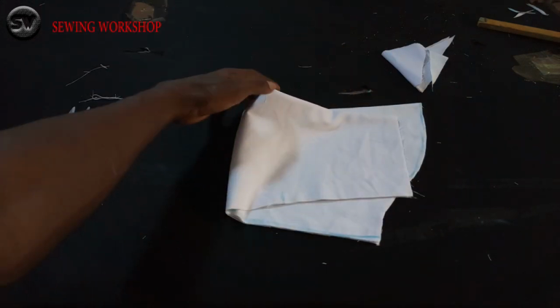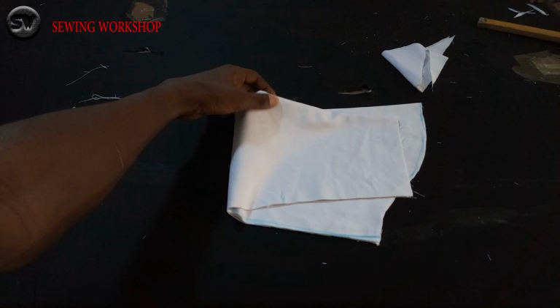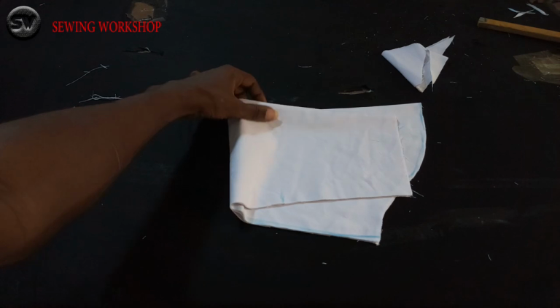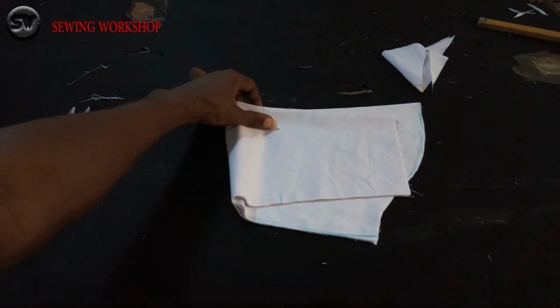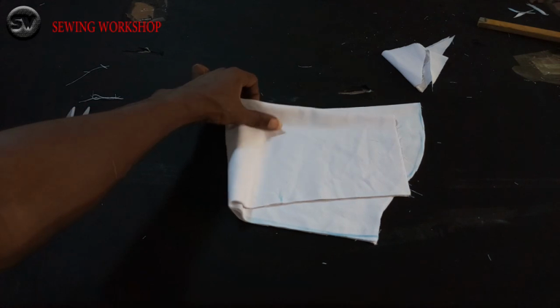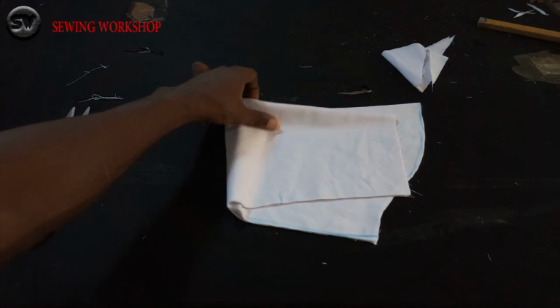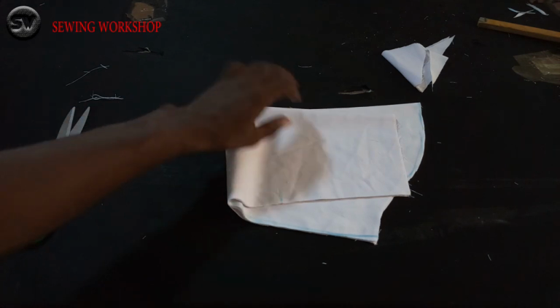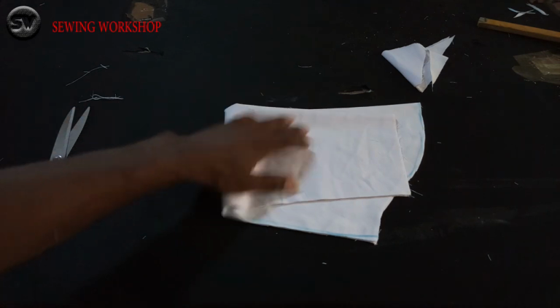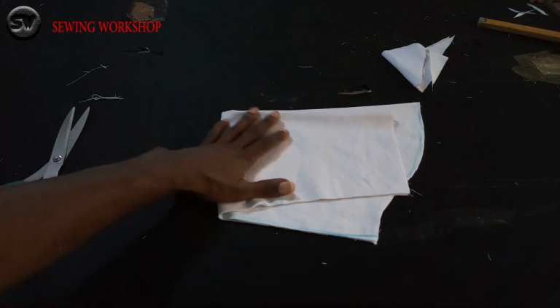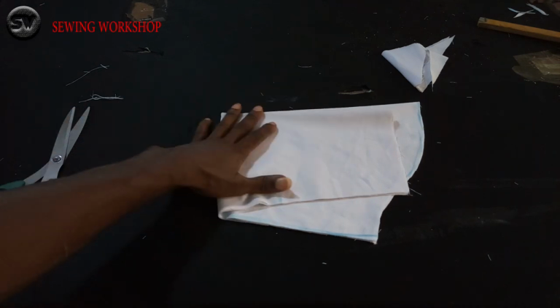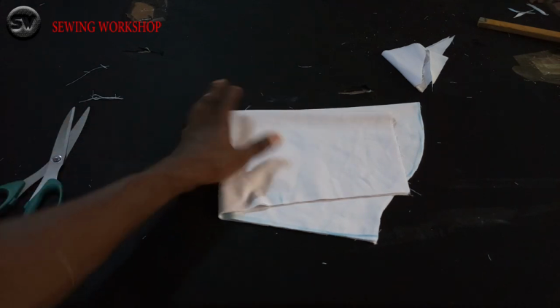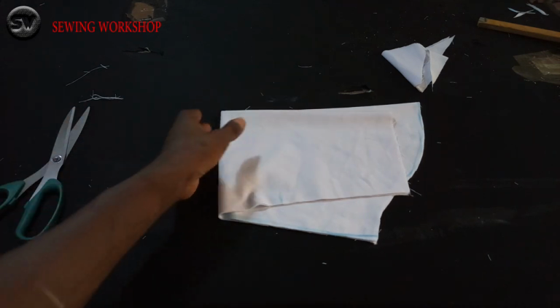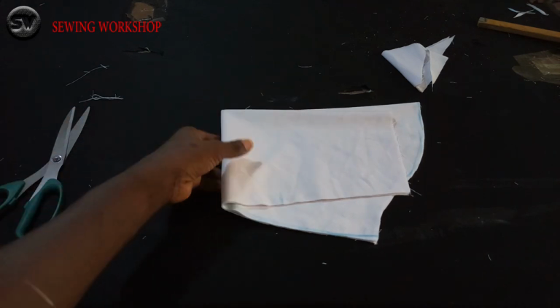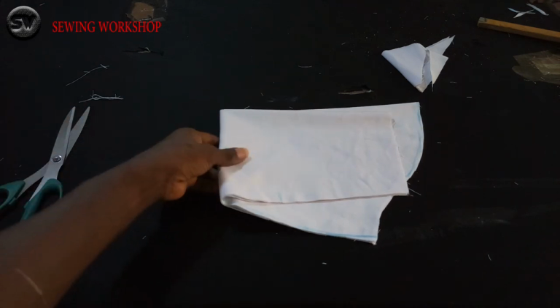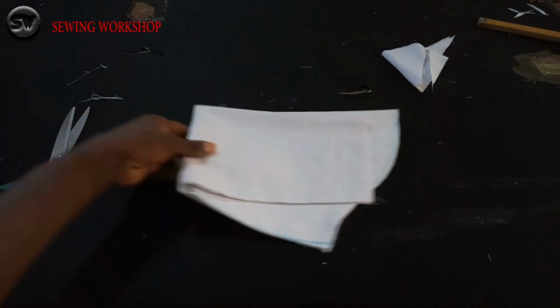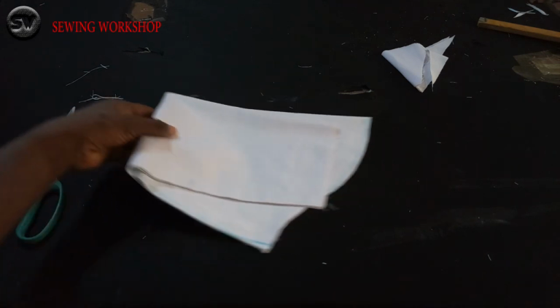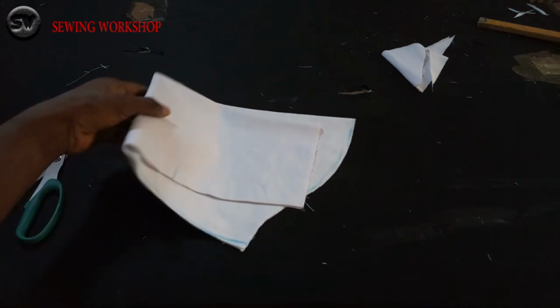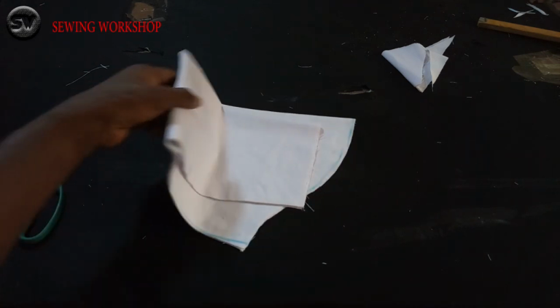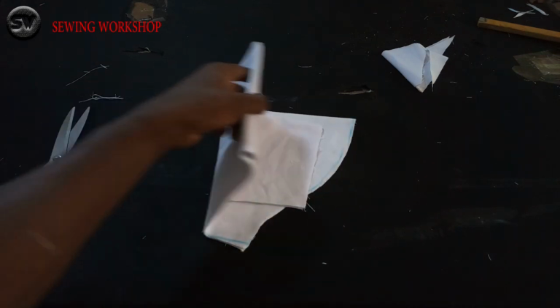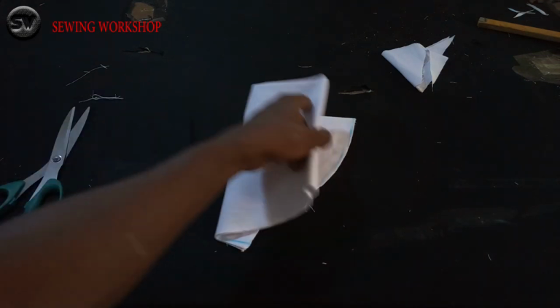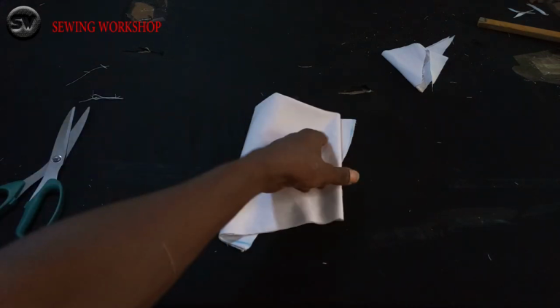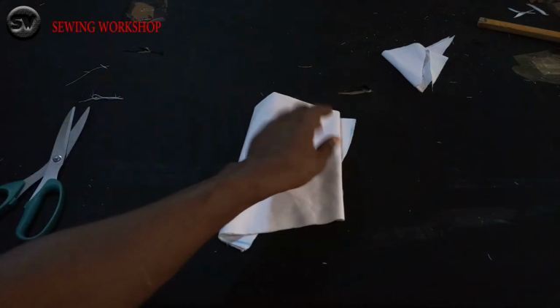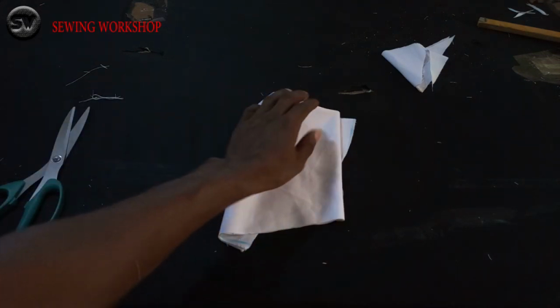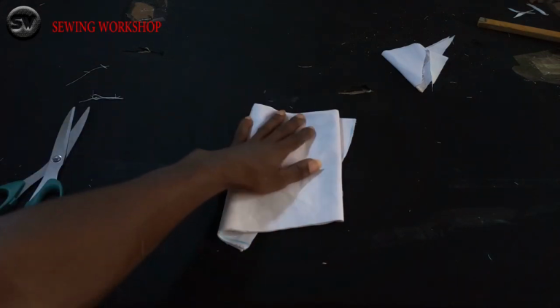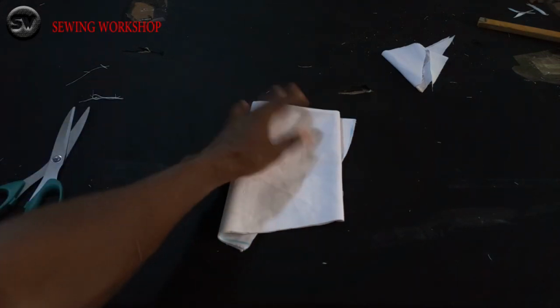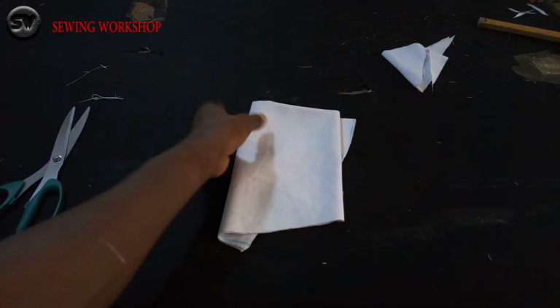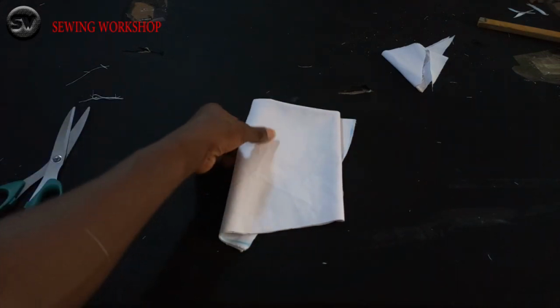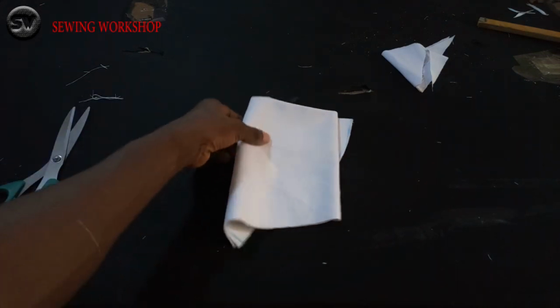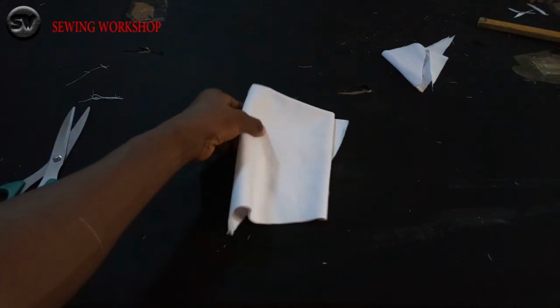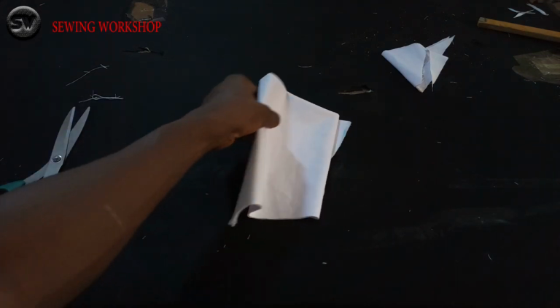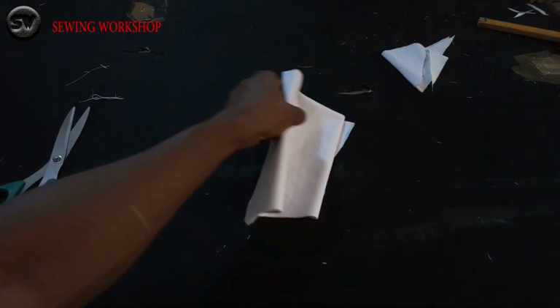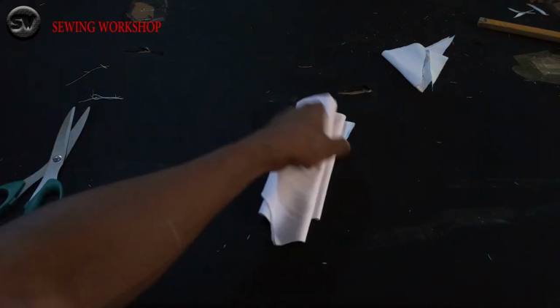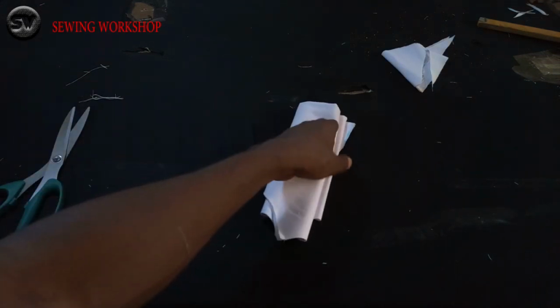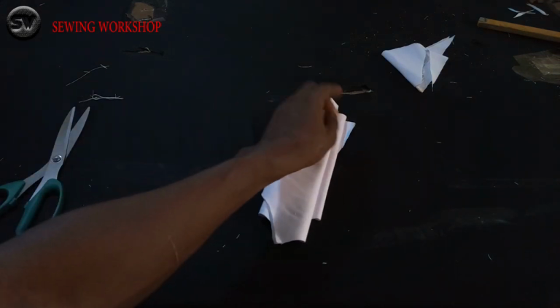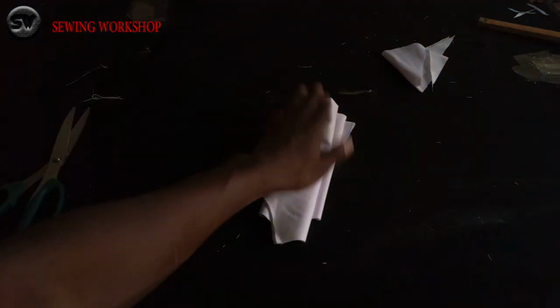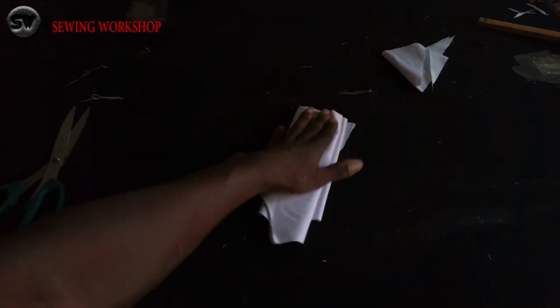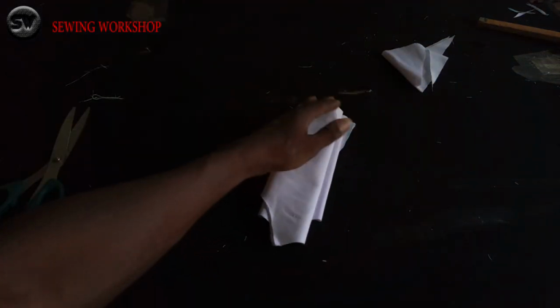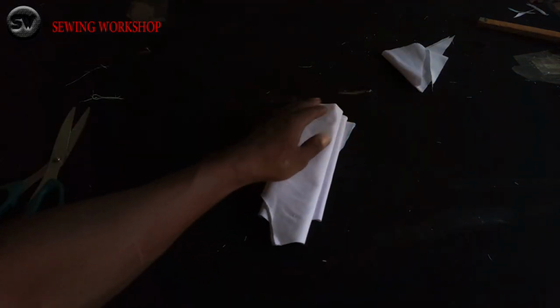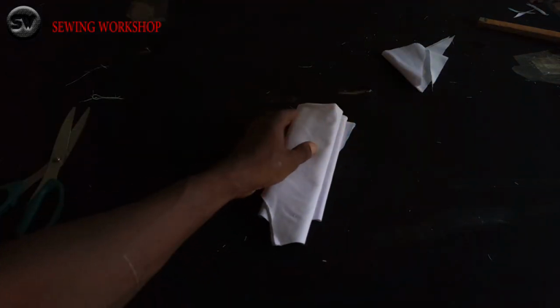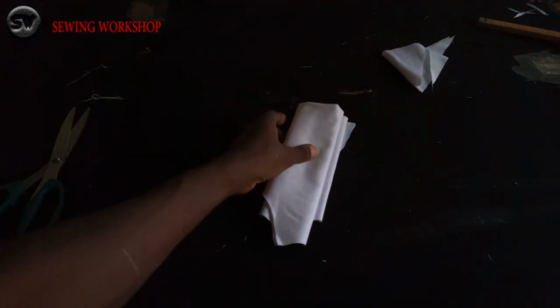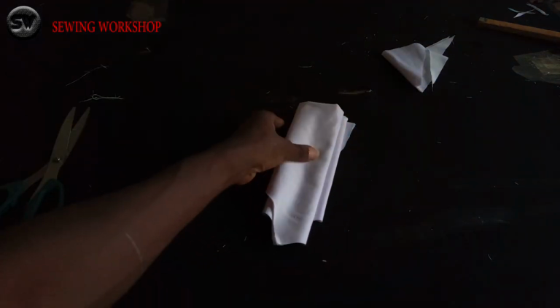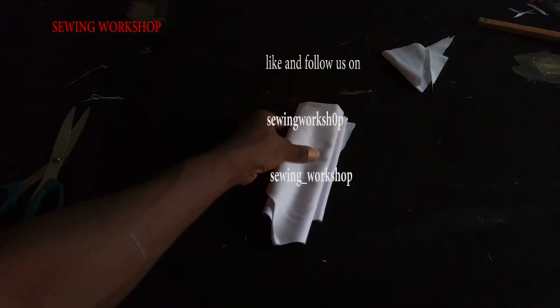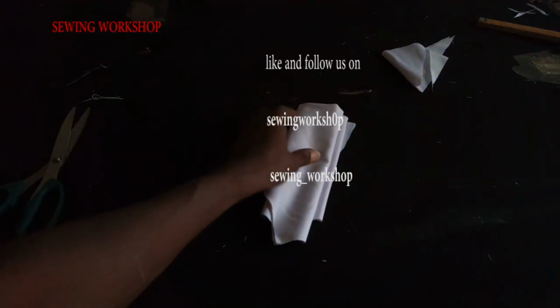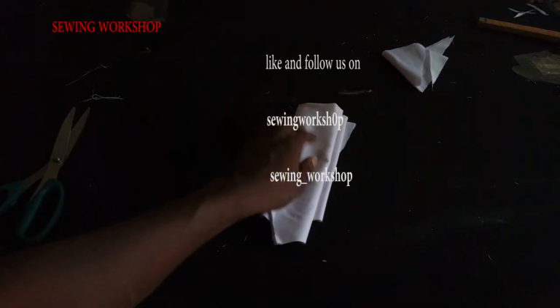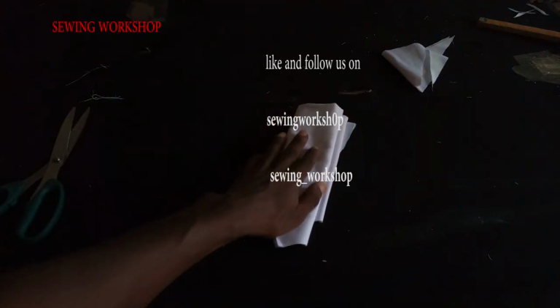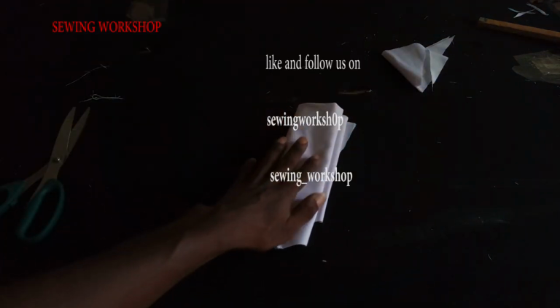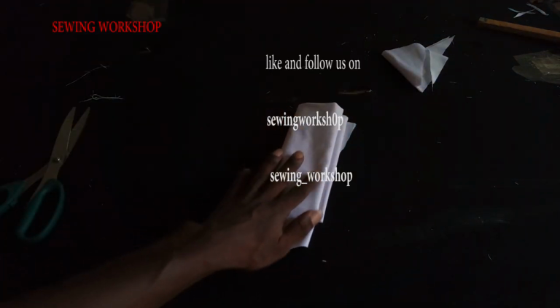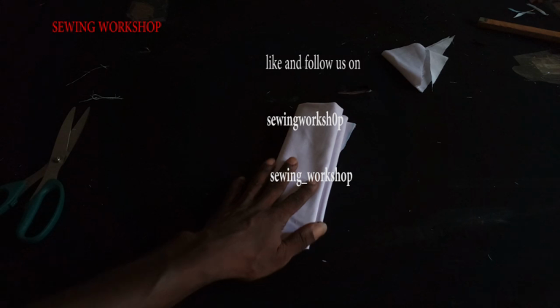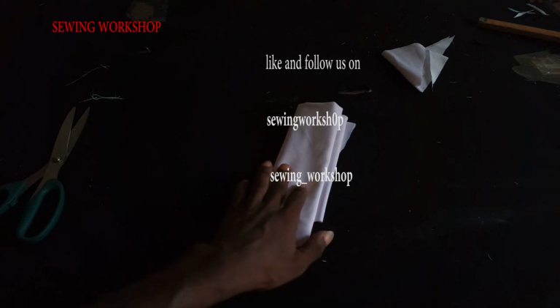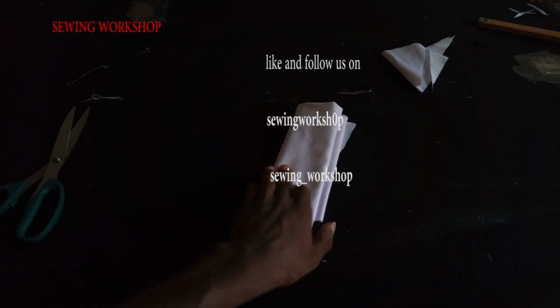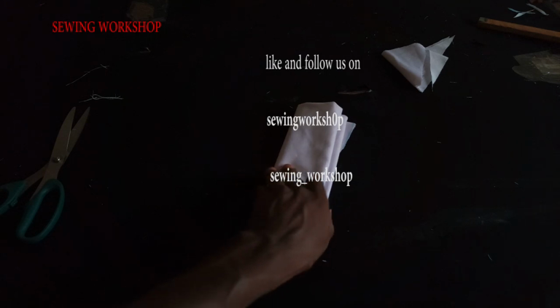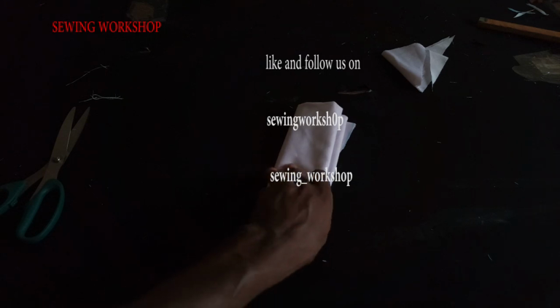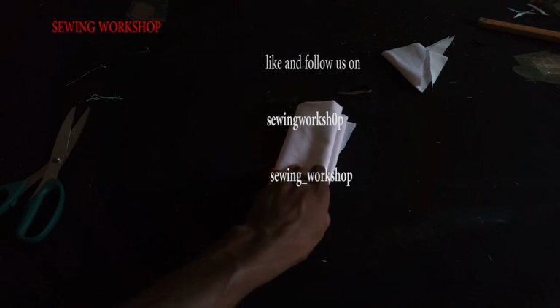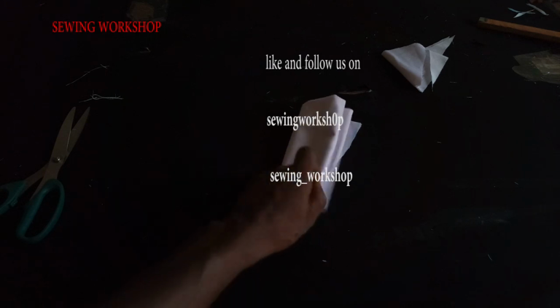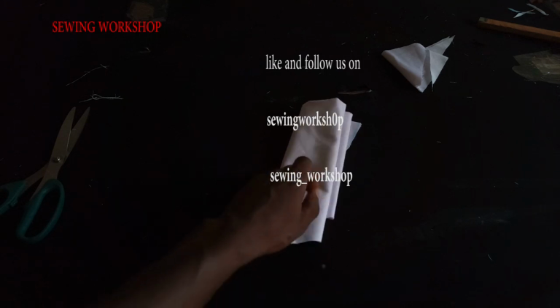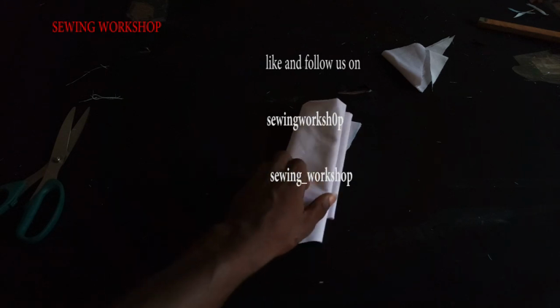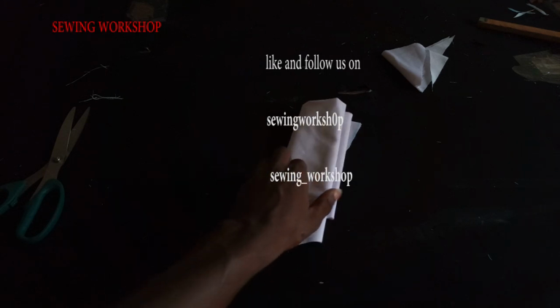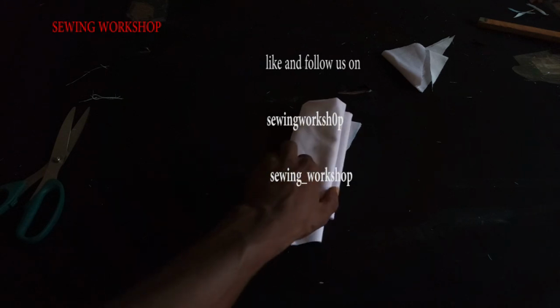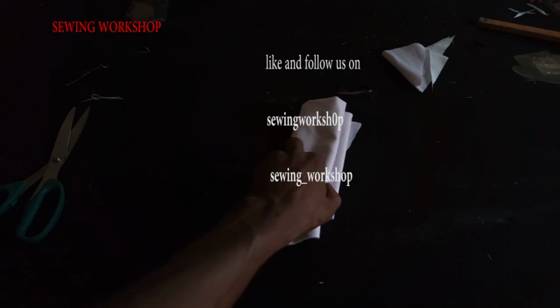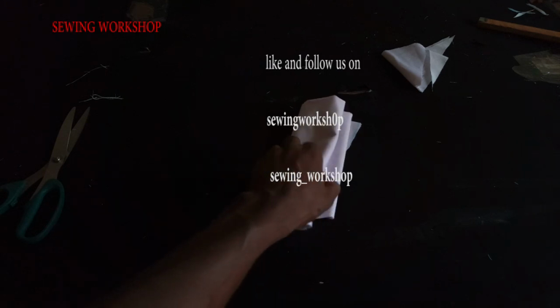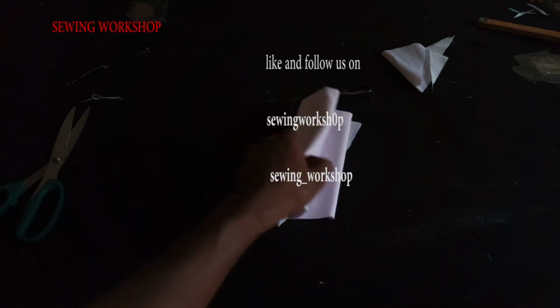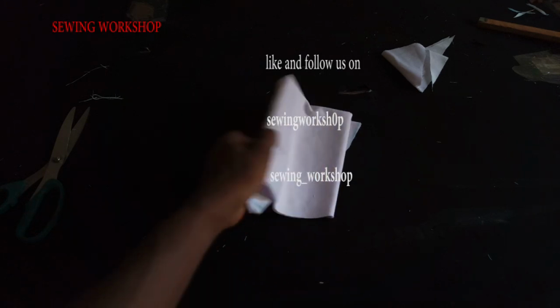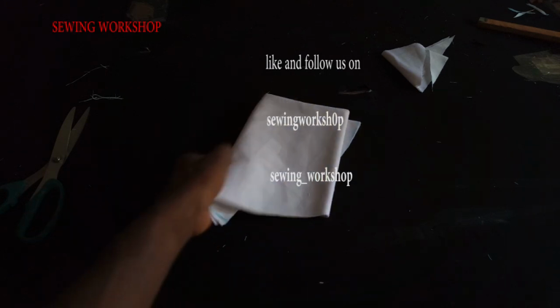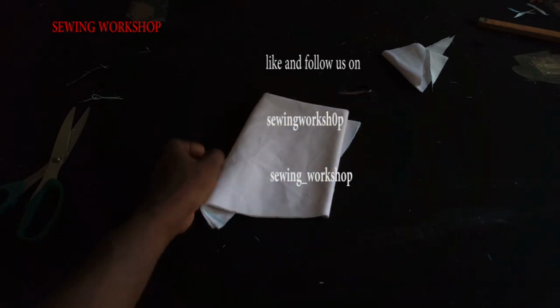I'll show the joining of the shirt itself in the next part. That is it on cutting the shirt.